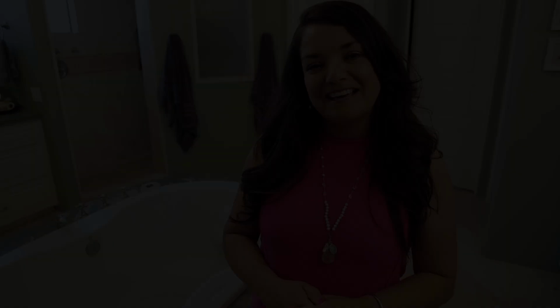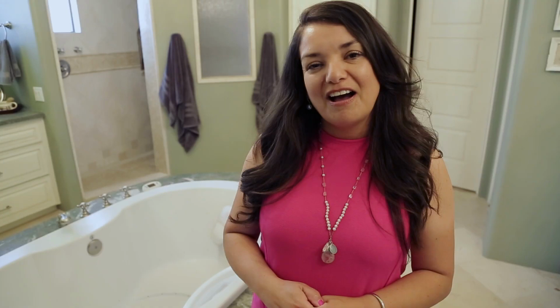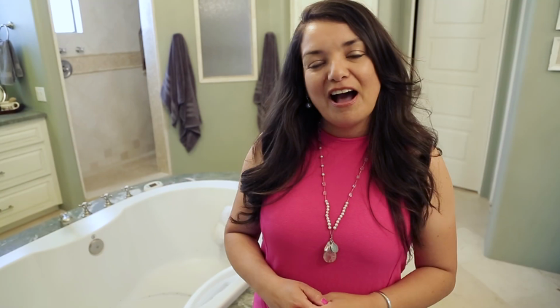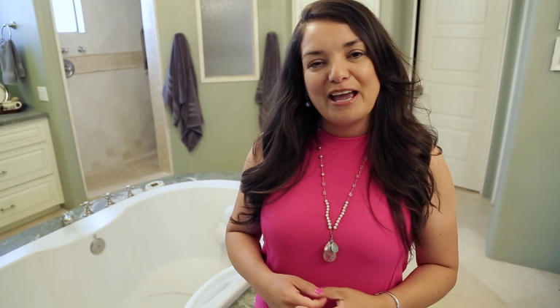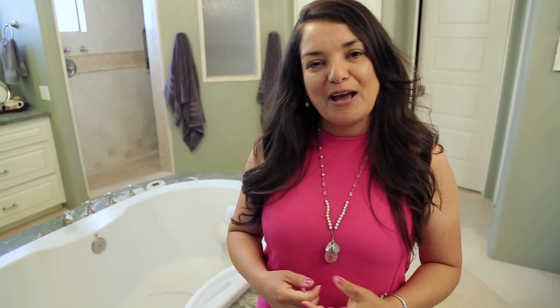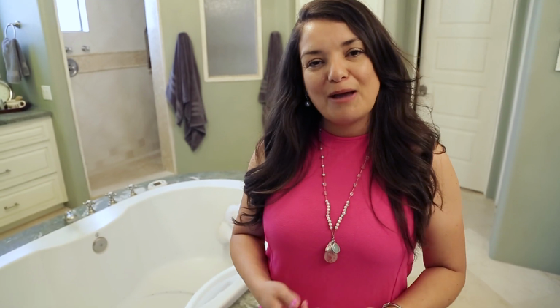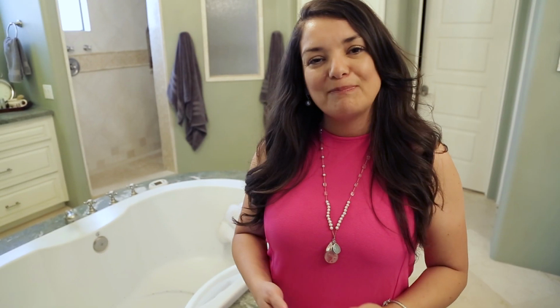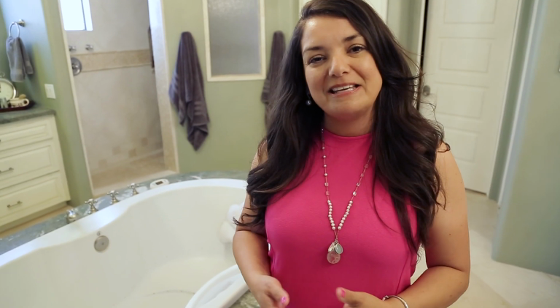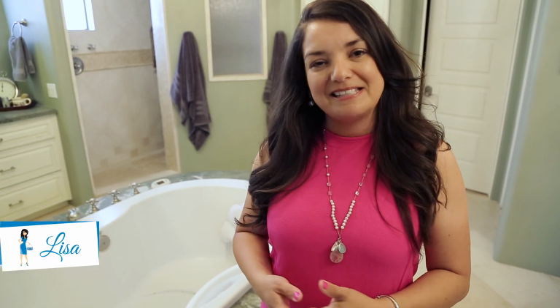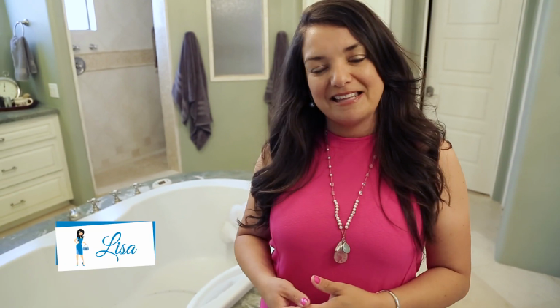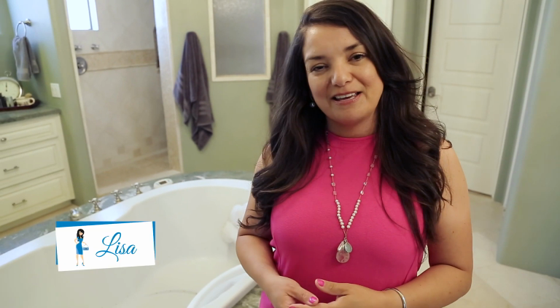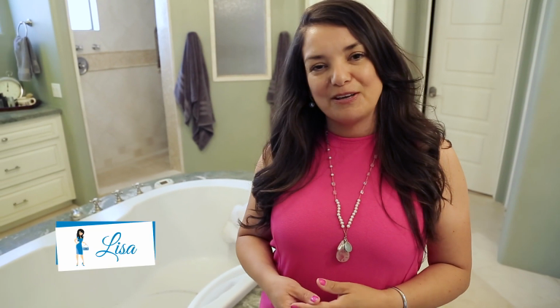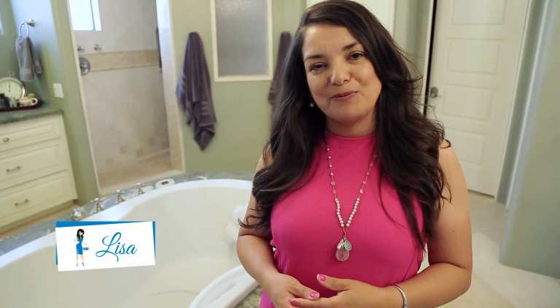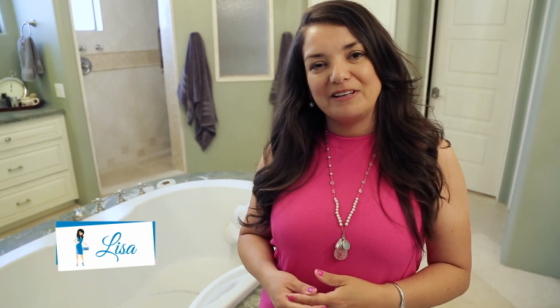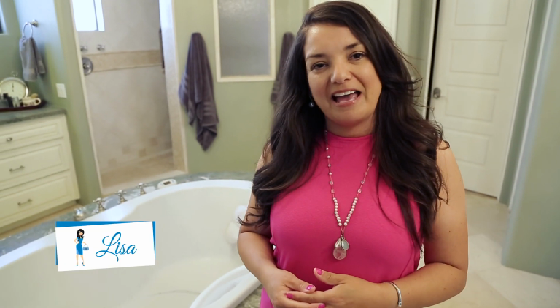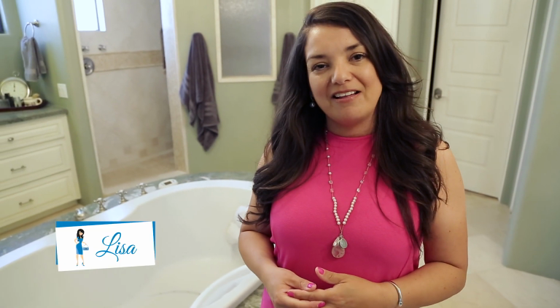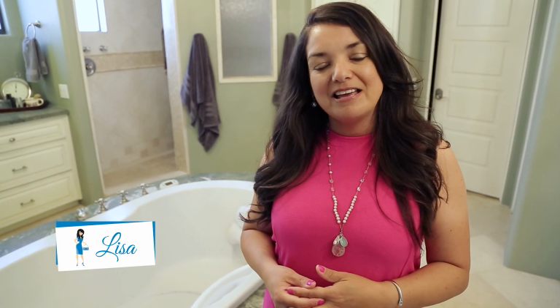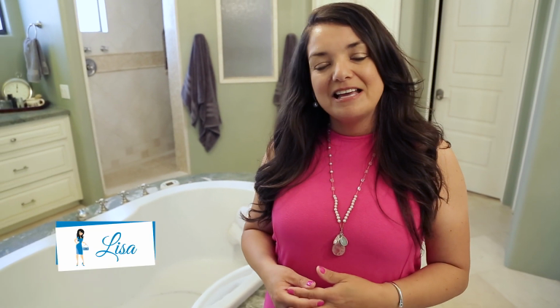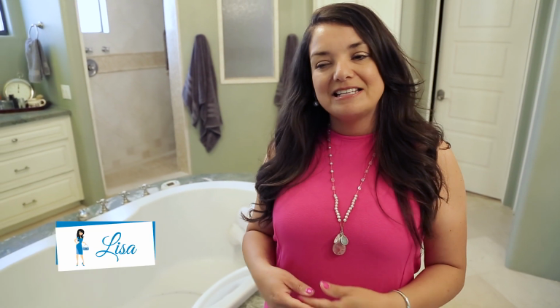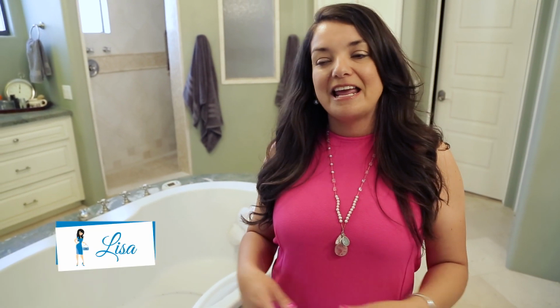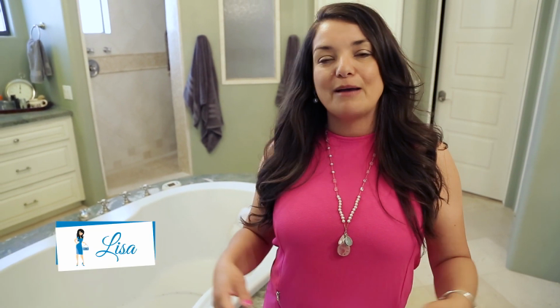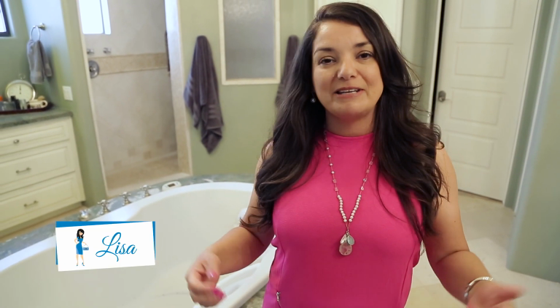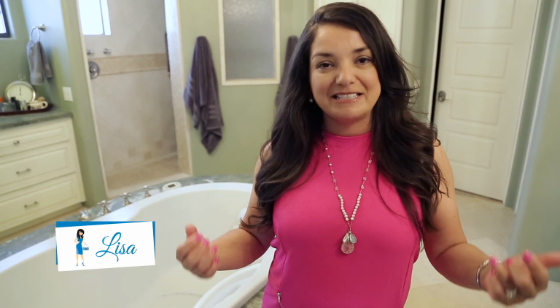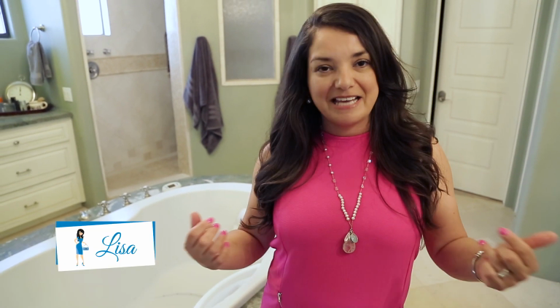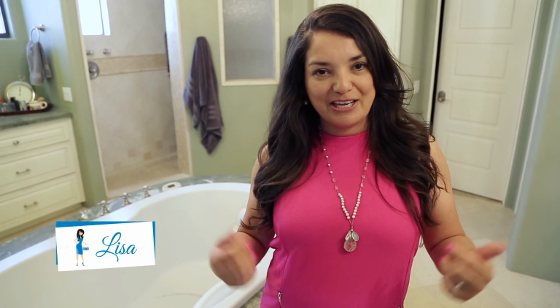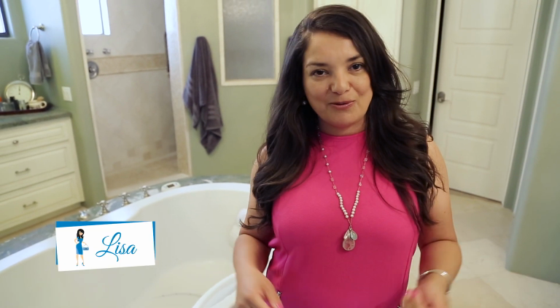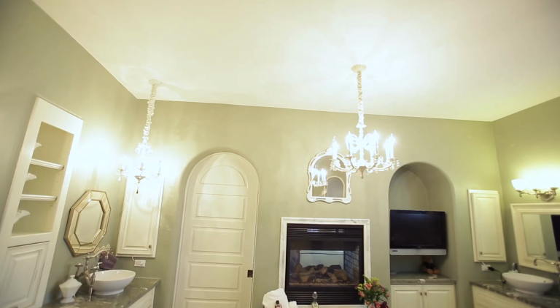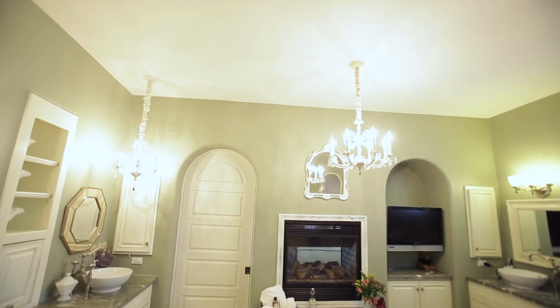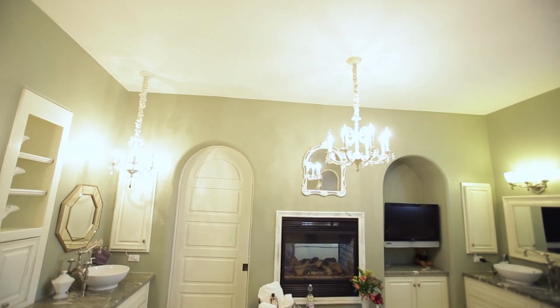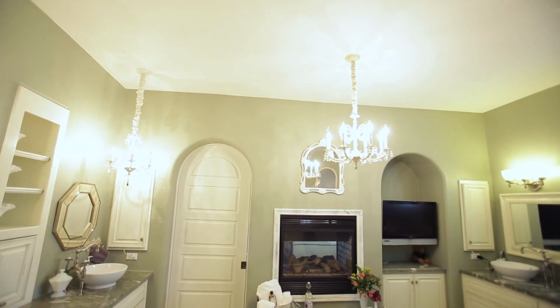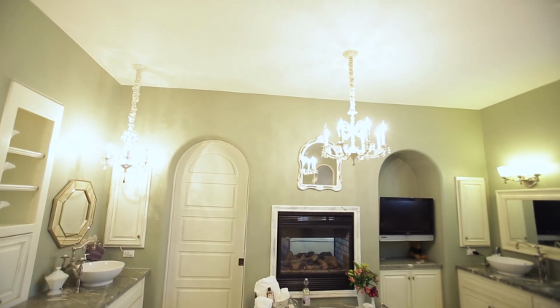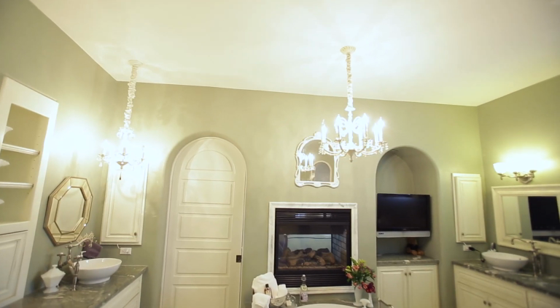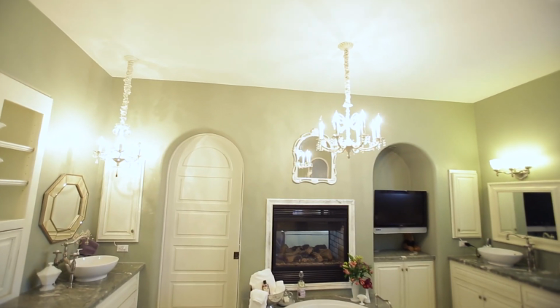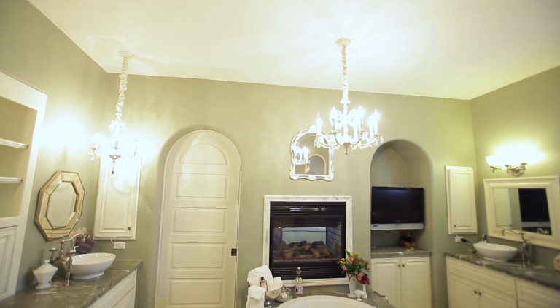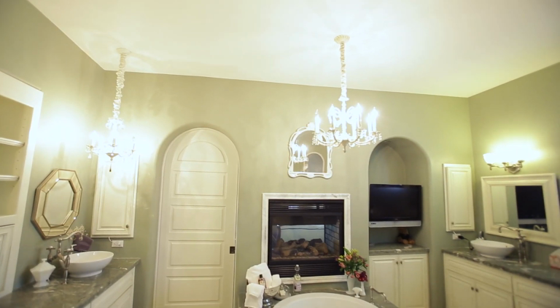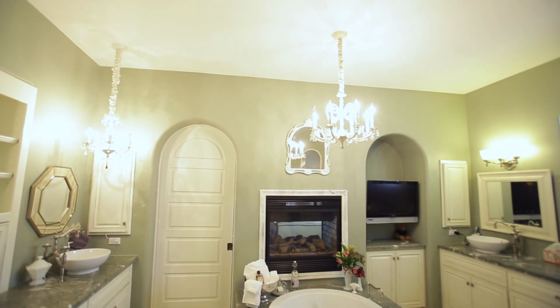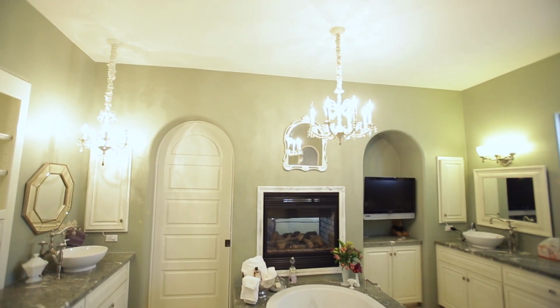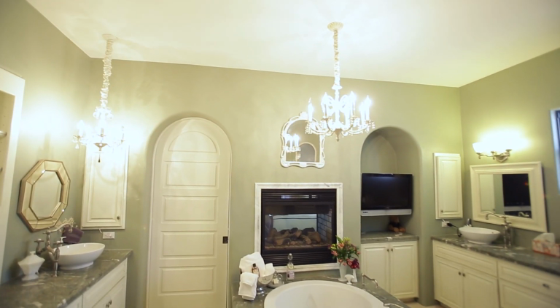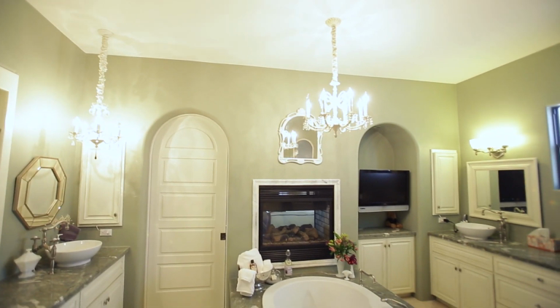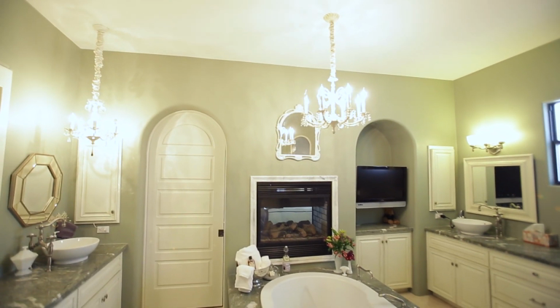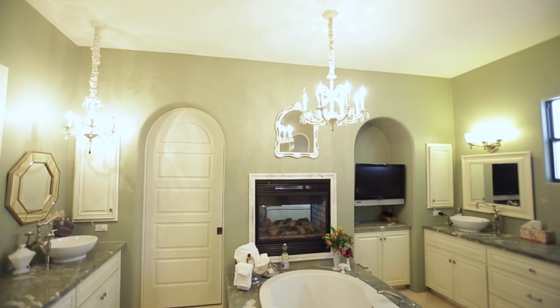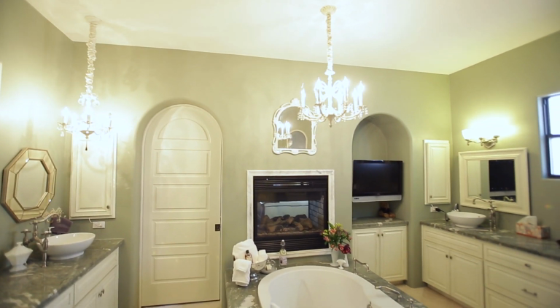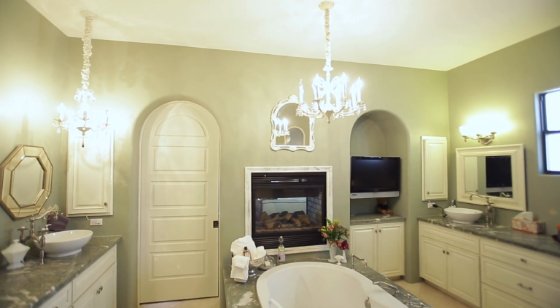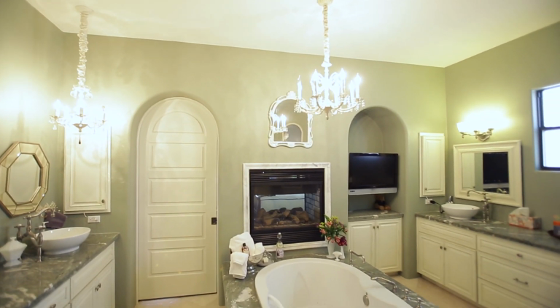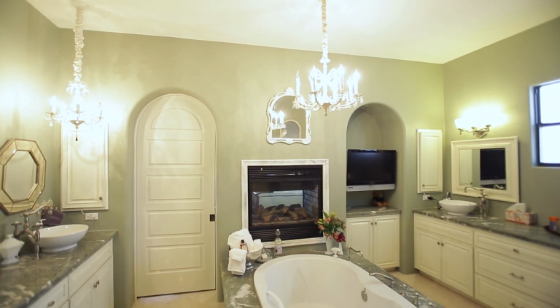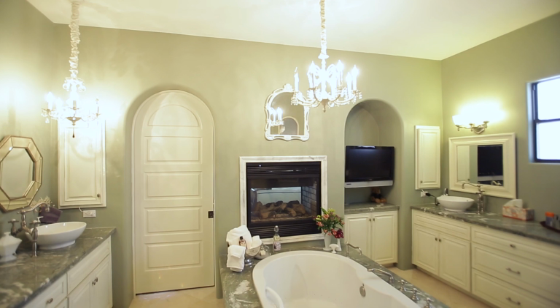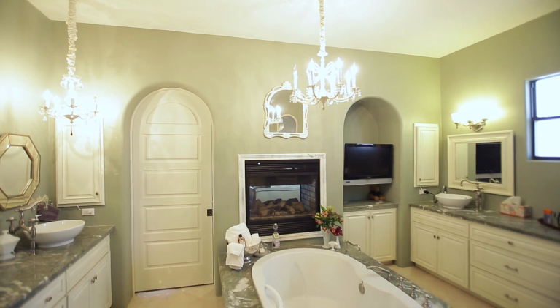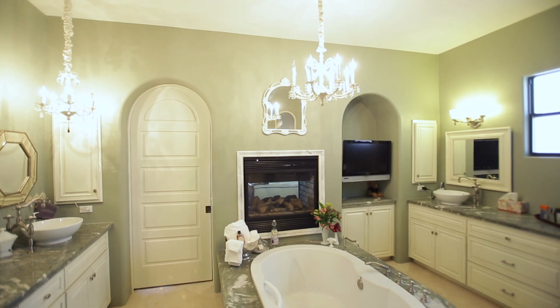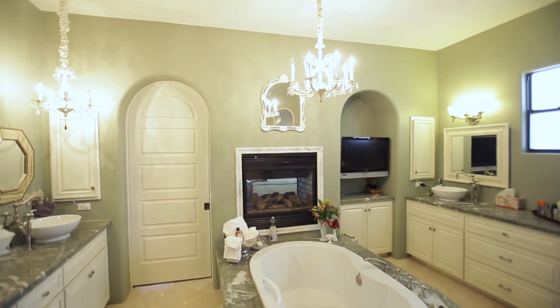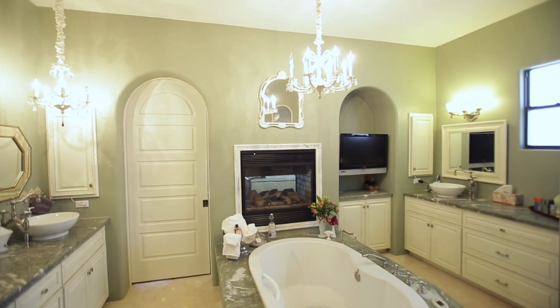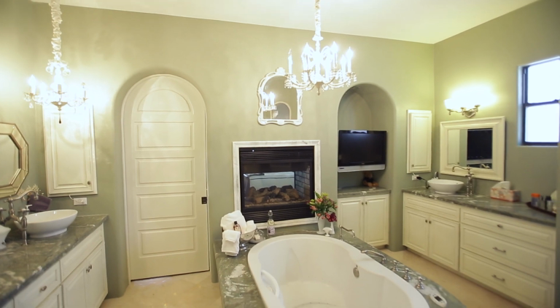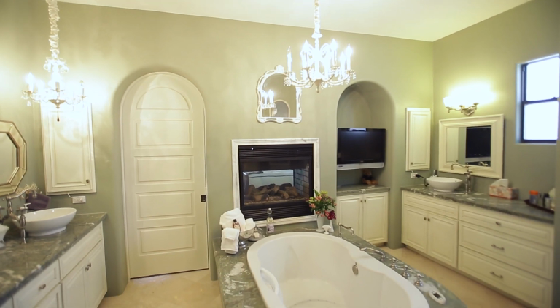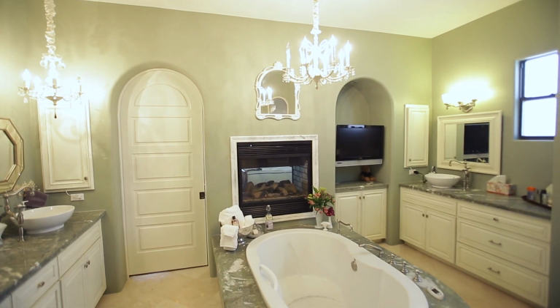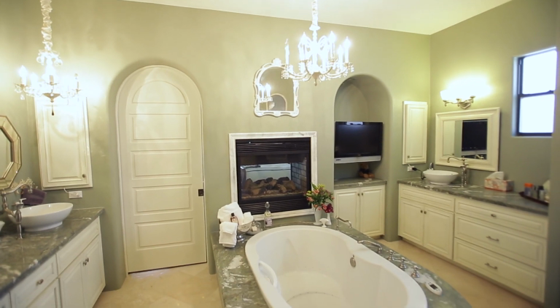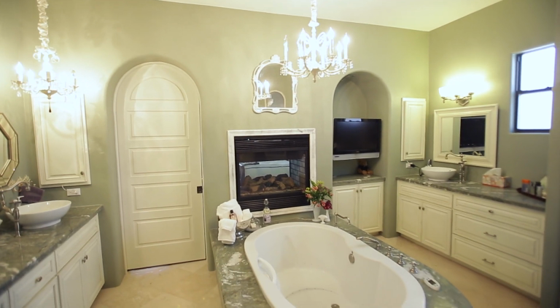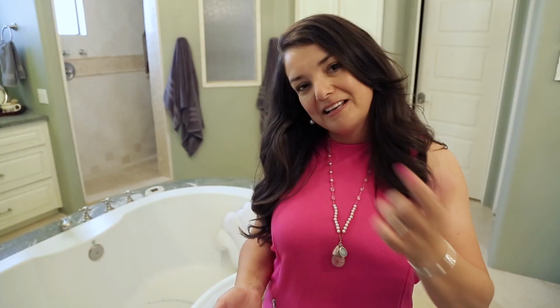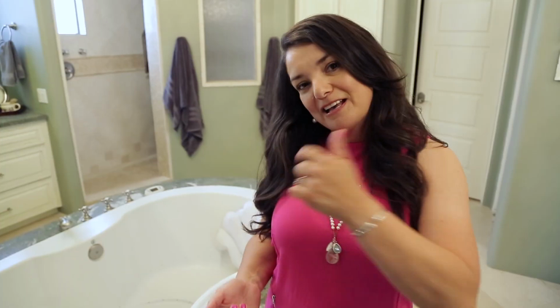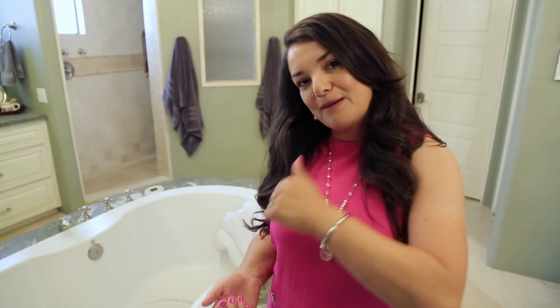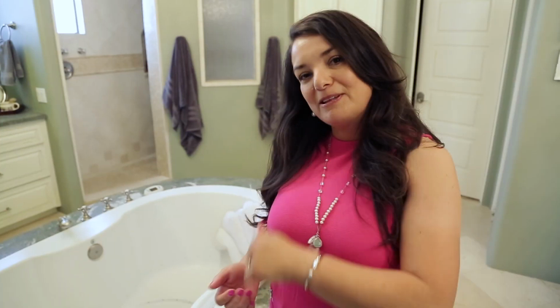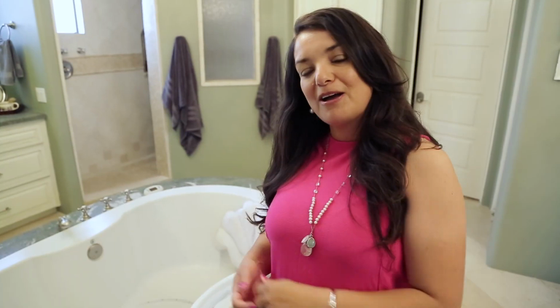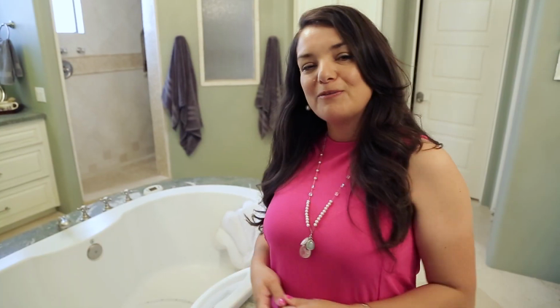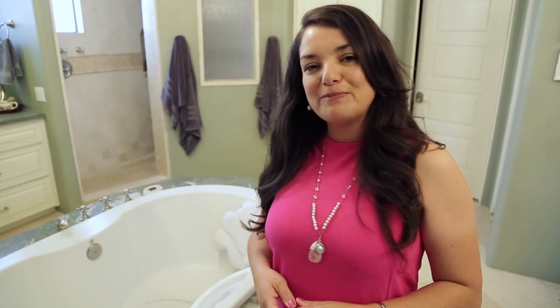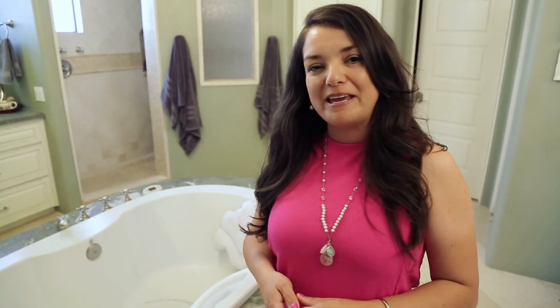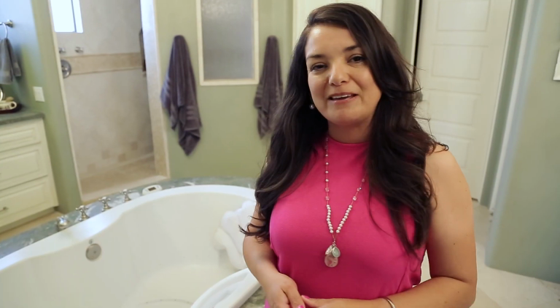Hi, I'm Lisa, the Goodwill Gal. Today I'm going to take you on a tour of my master bathroom in my house of Goodwill. Come along with me.